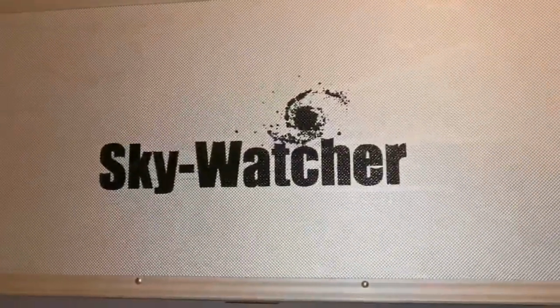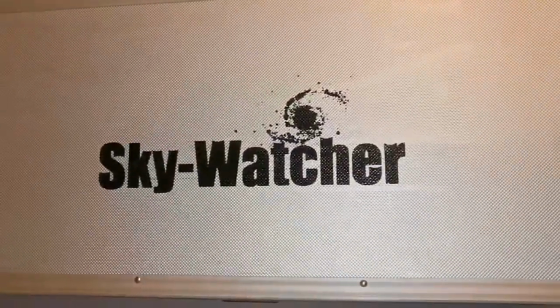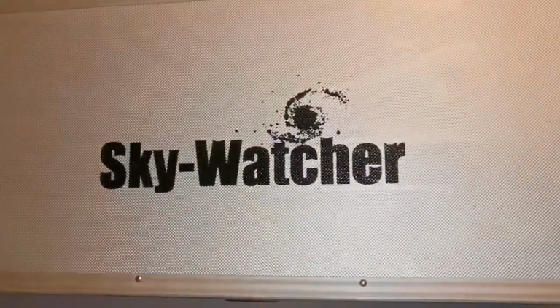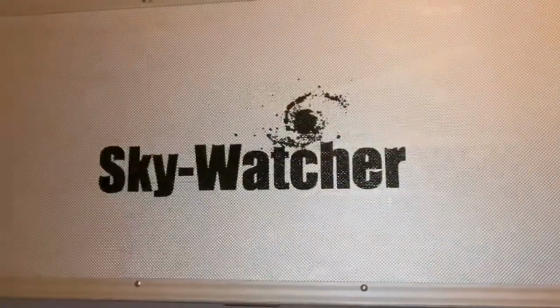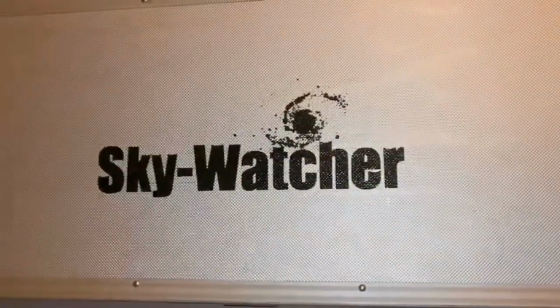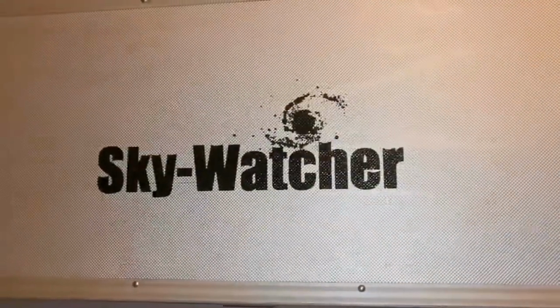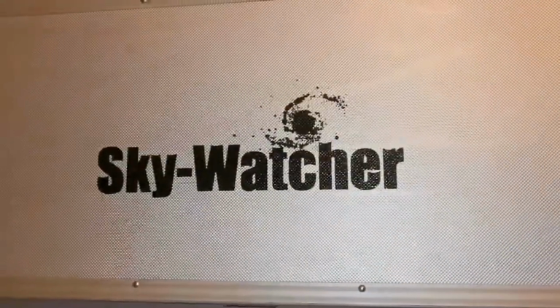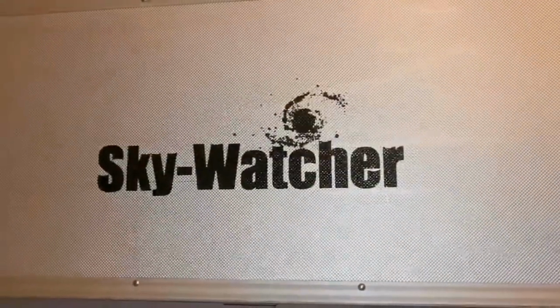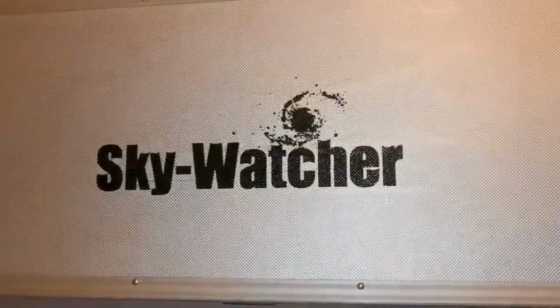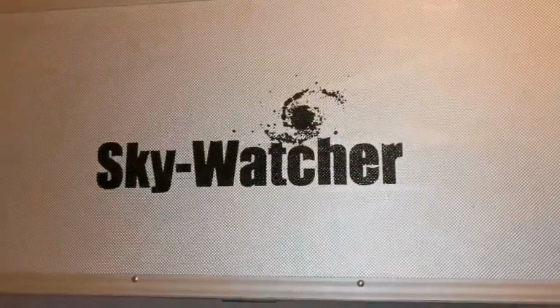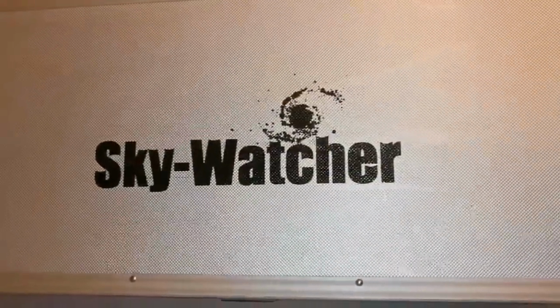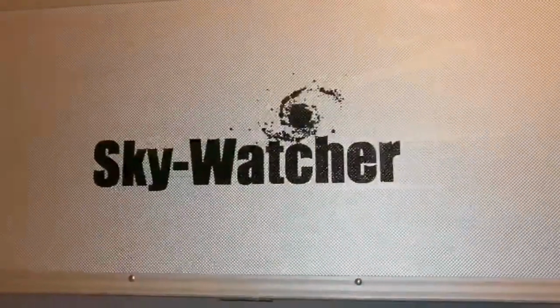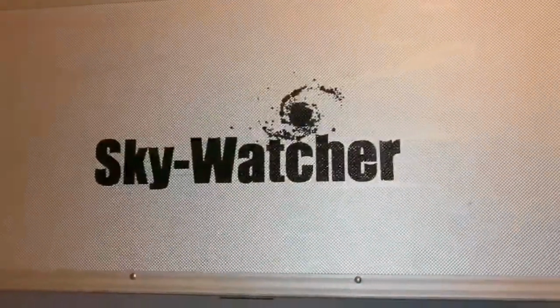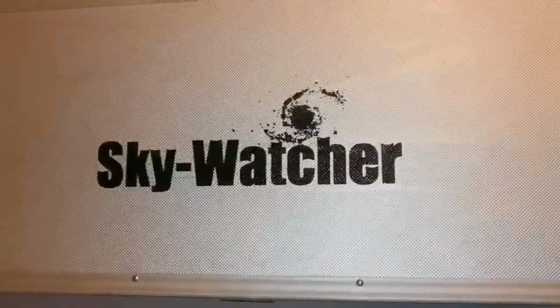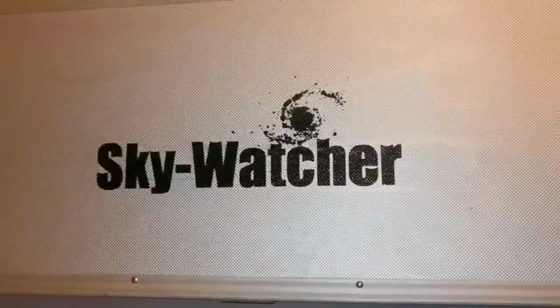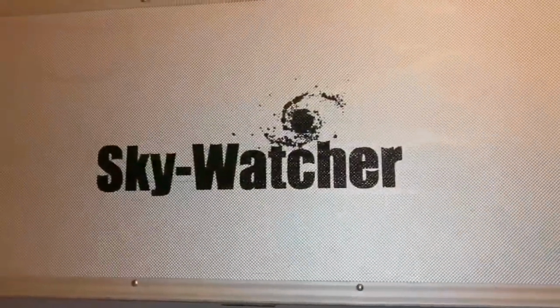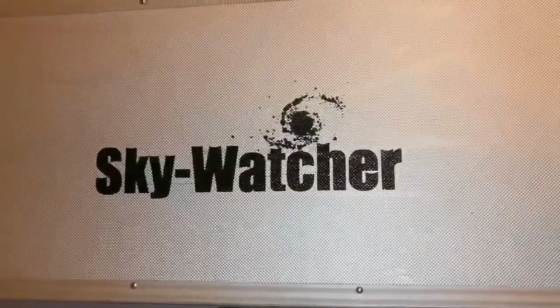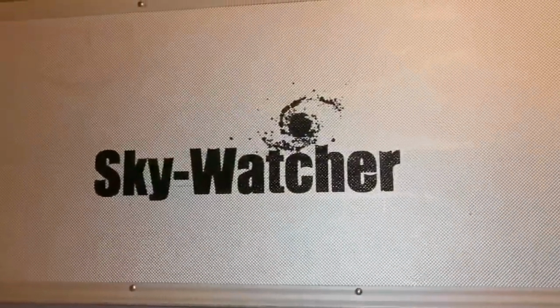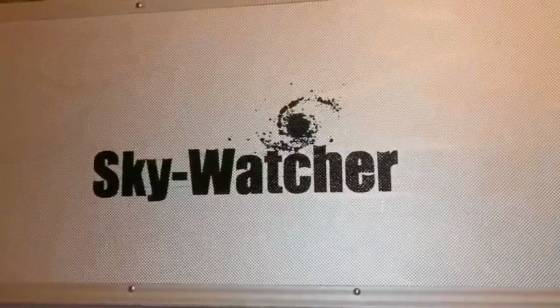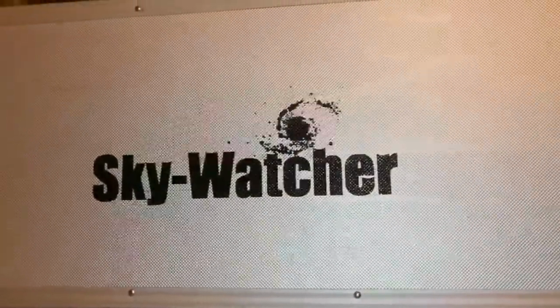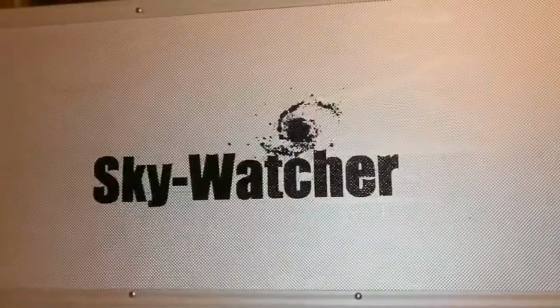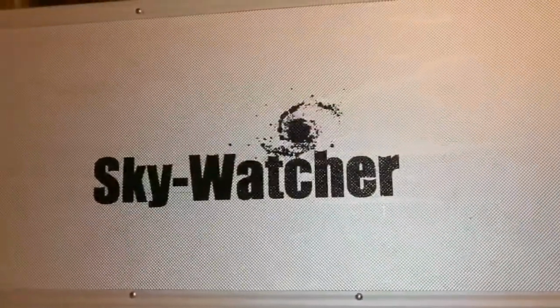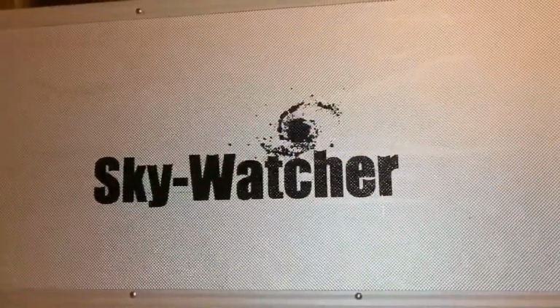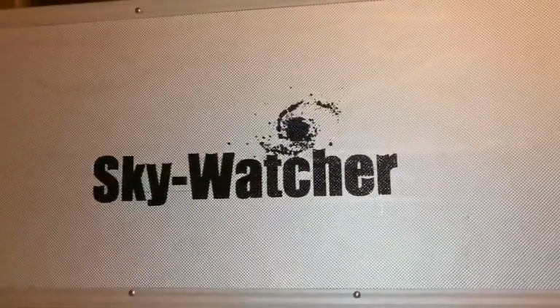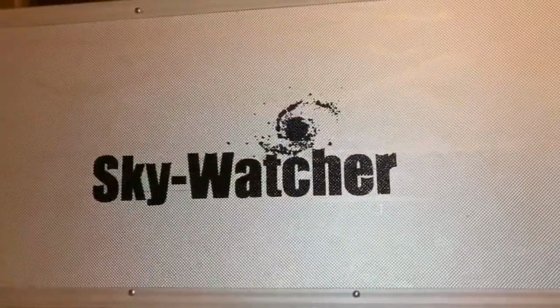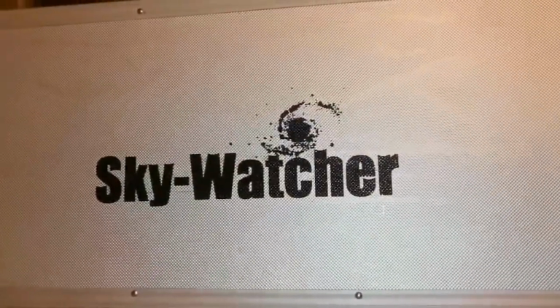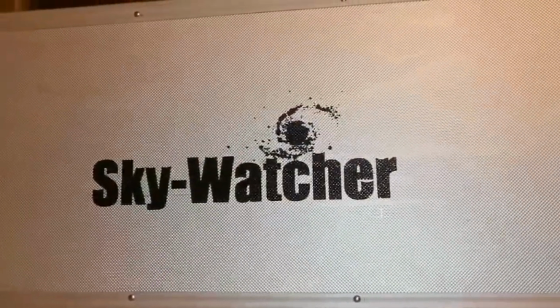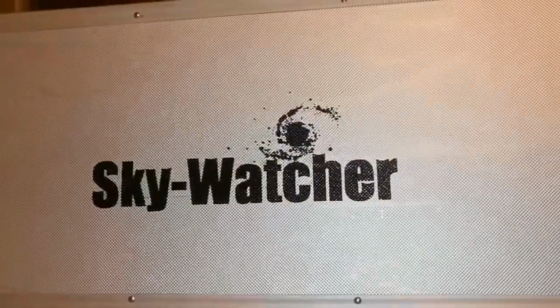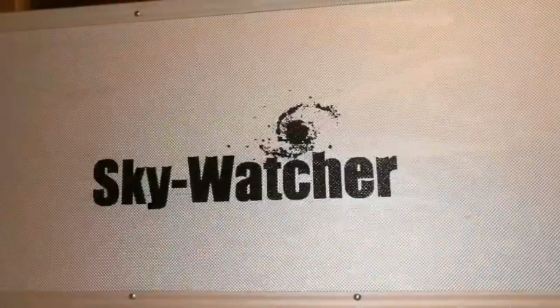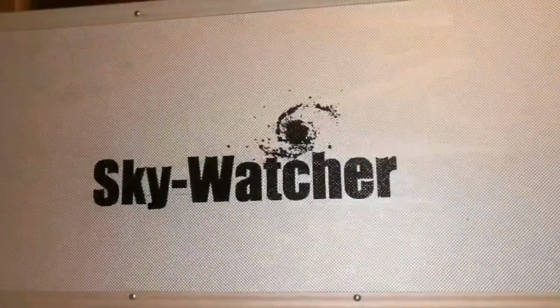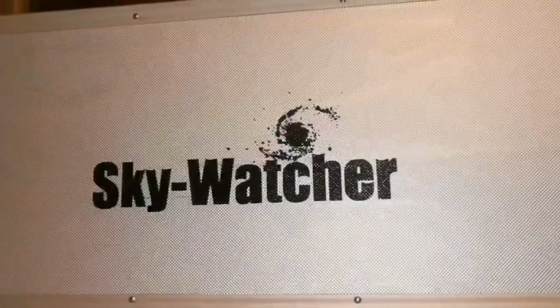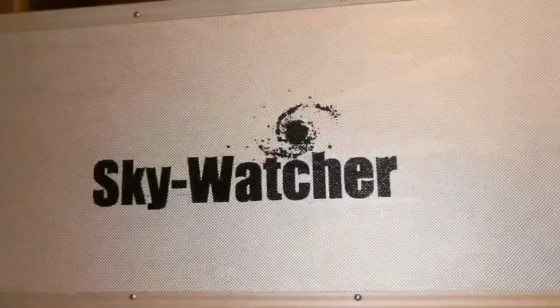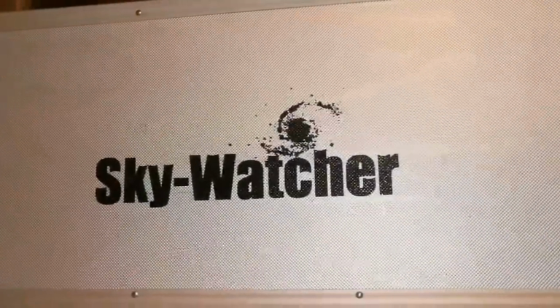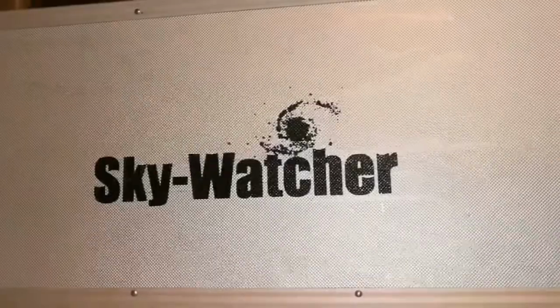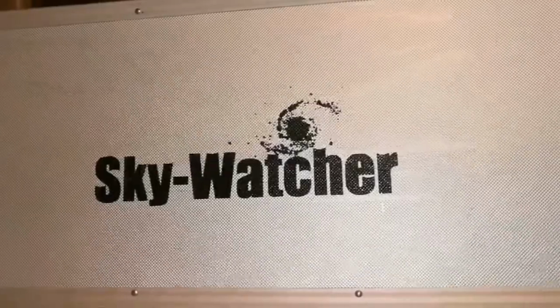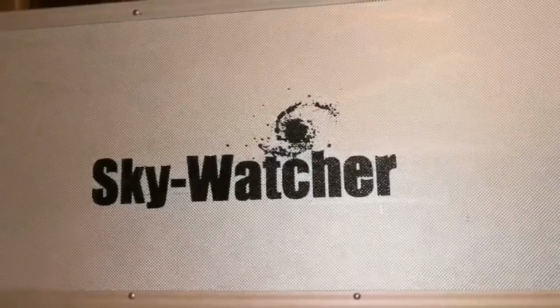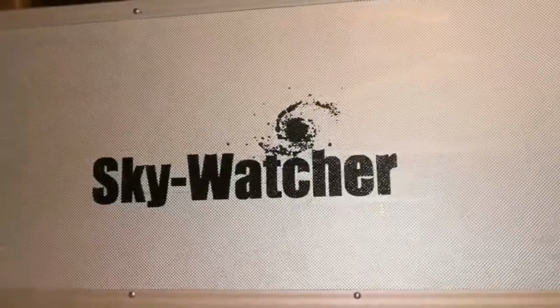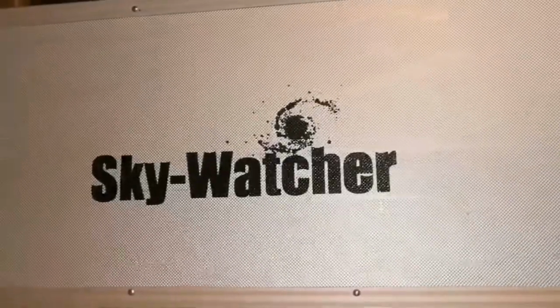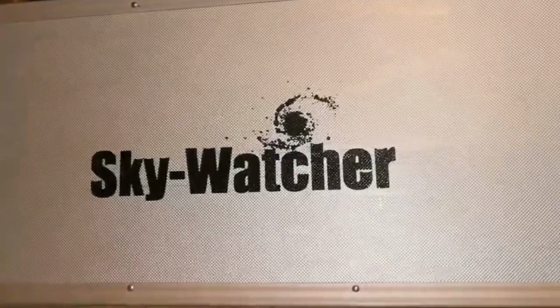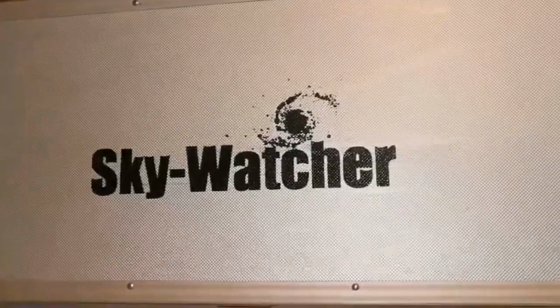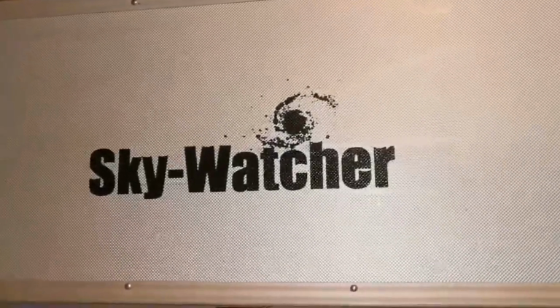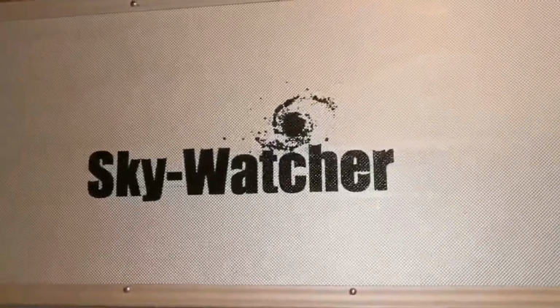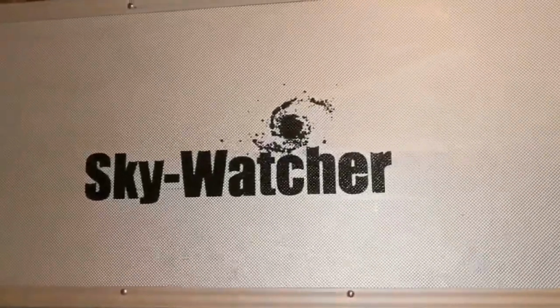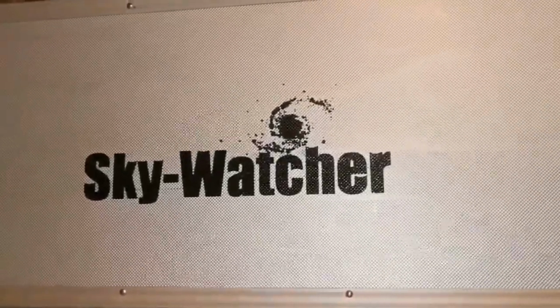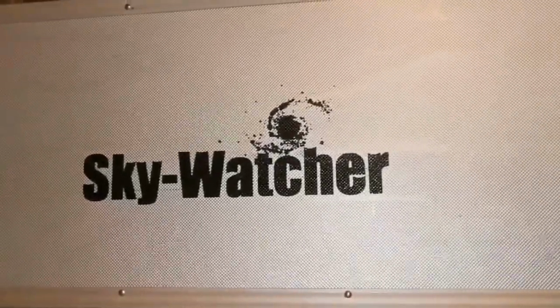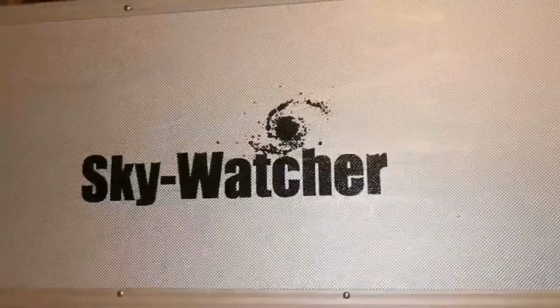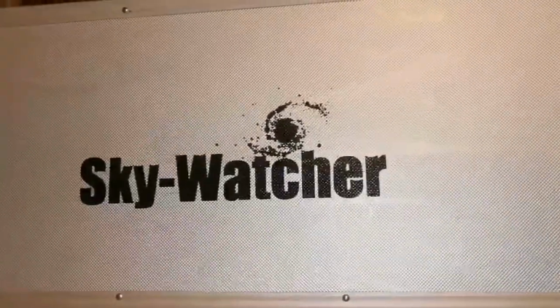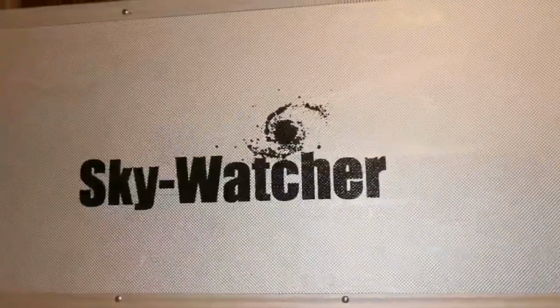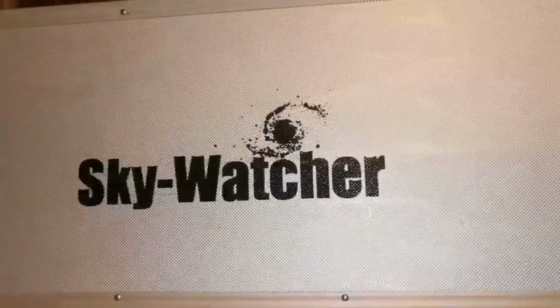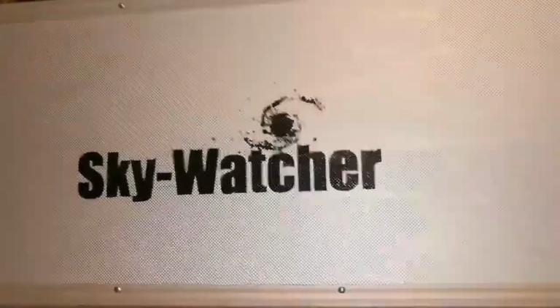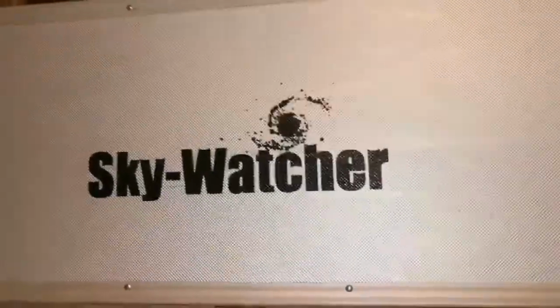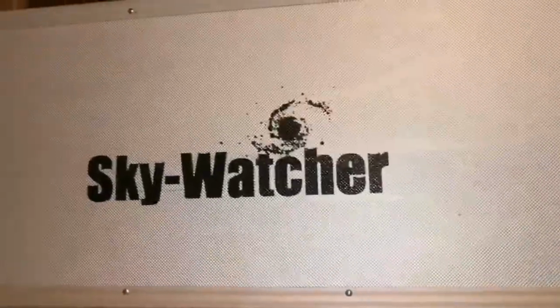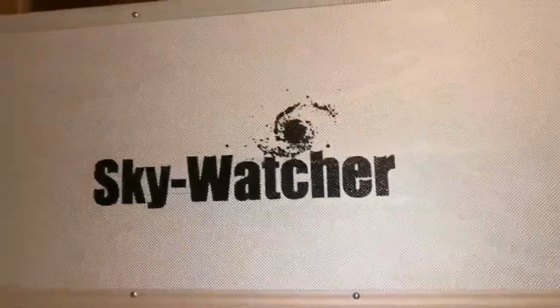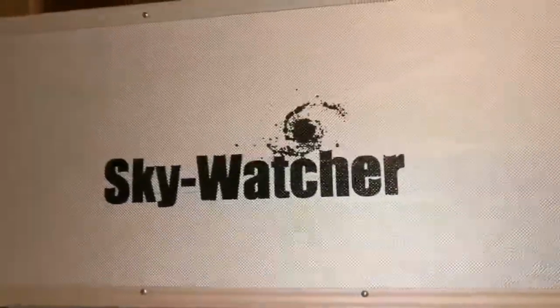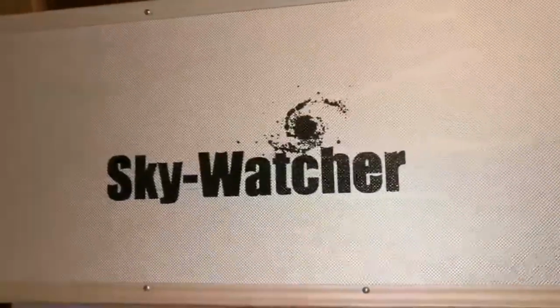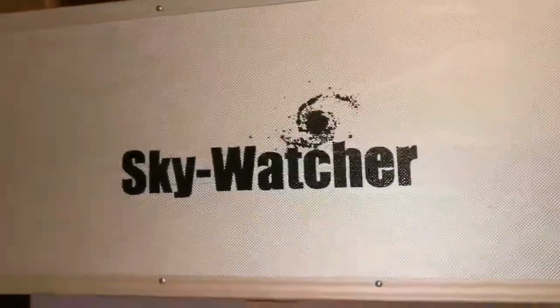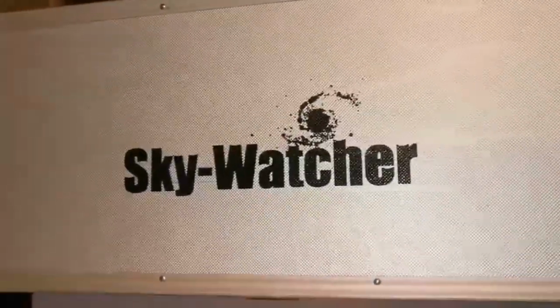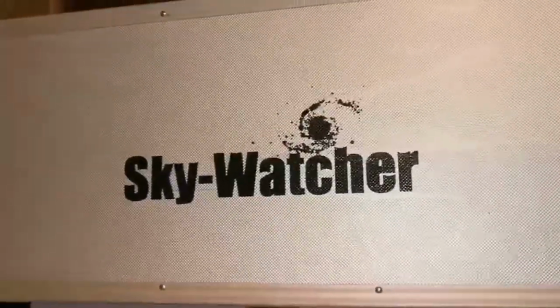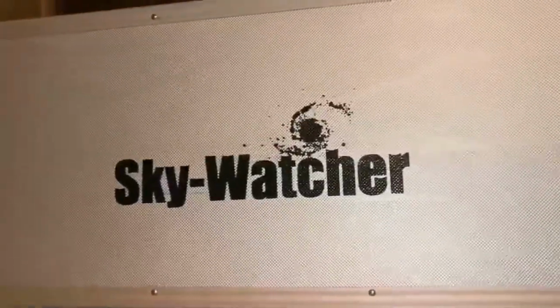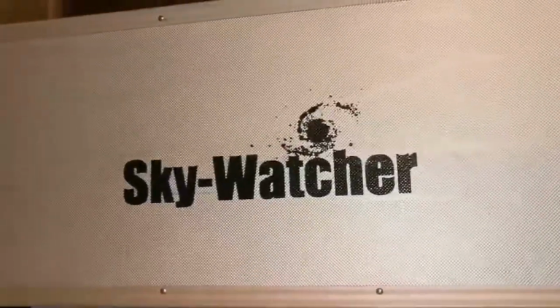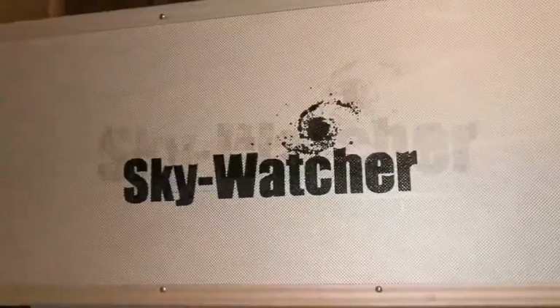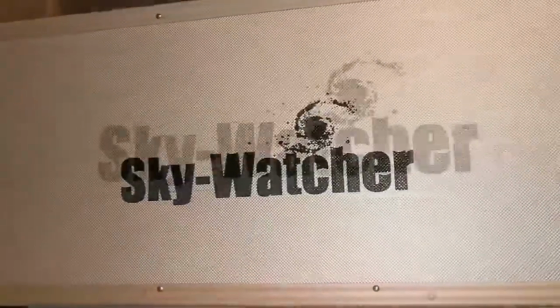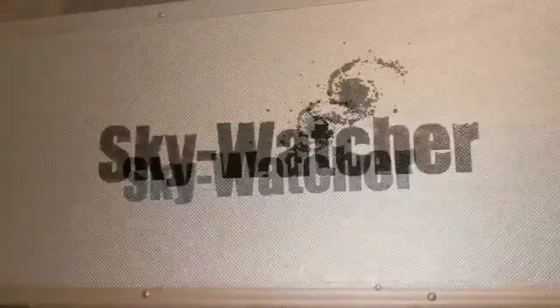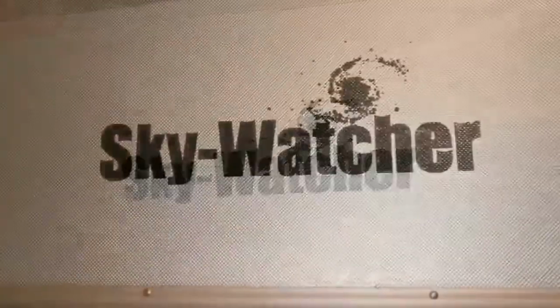There are long waiting lists for suppliers in Britain, at least as far as I know. So finding one secondhand is a good thing if you can find it. I was lucky — I found this apochromatic. Let's unbox it and see.